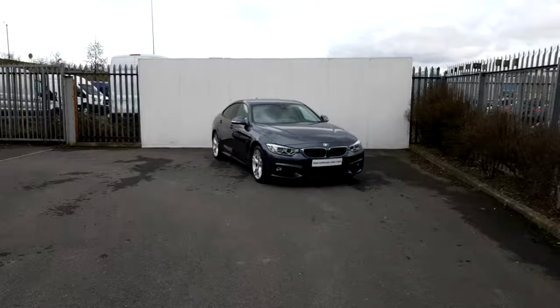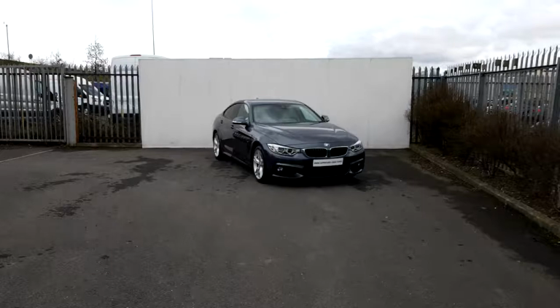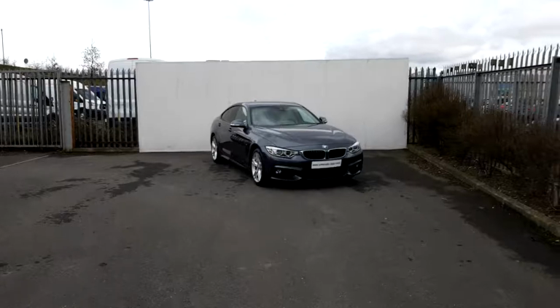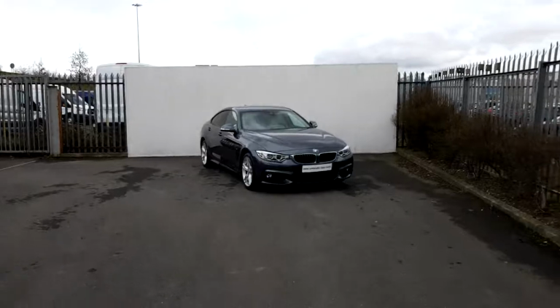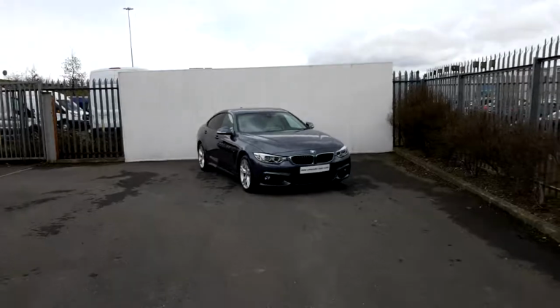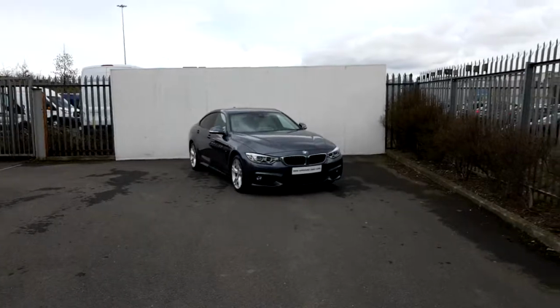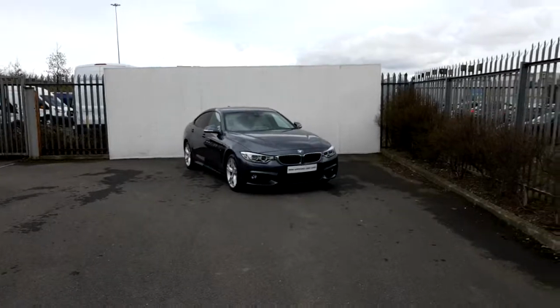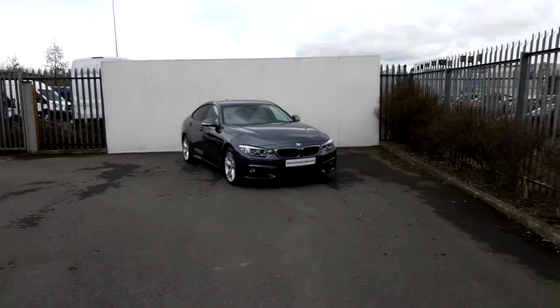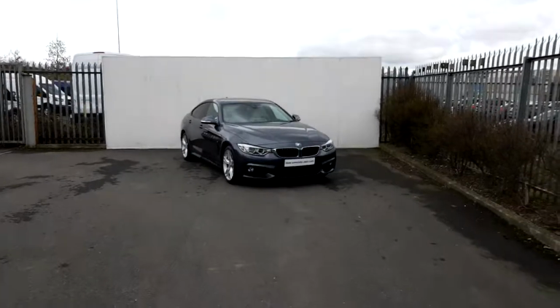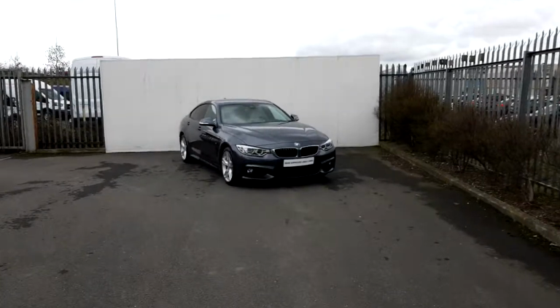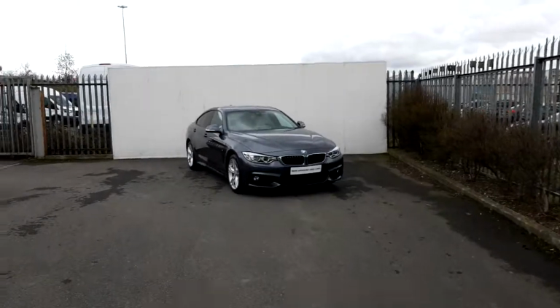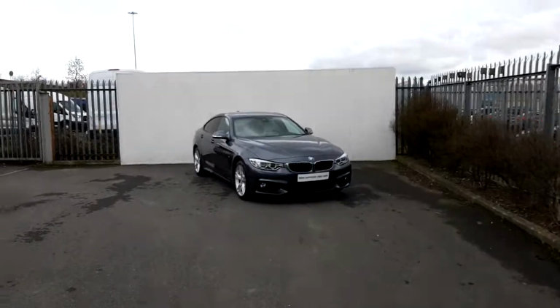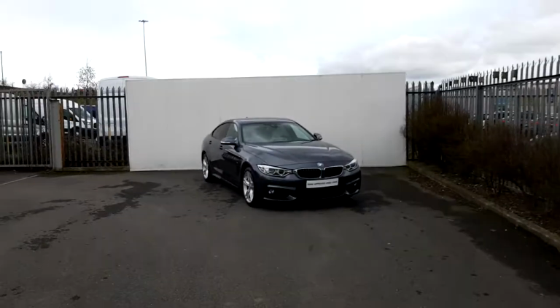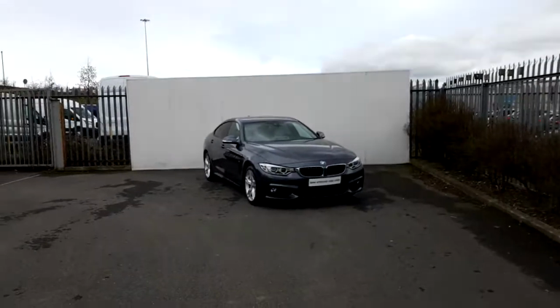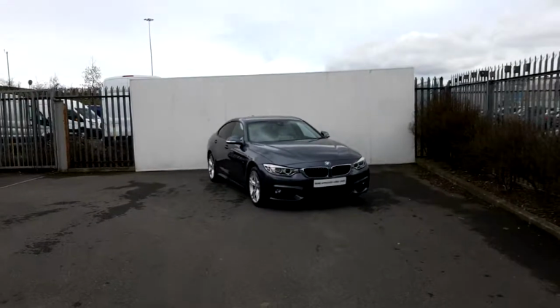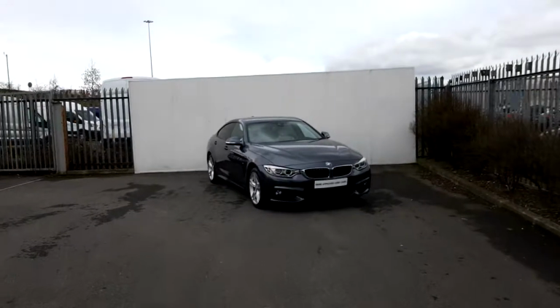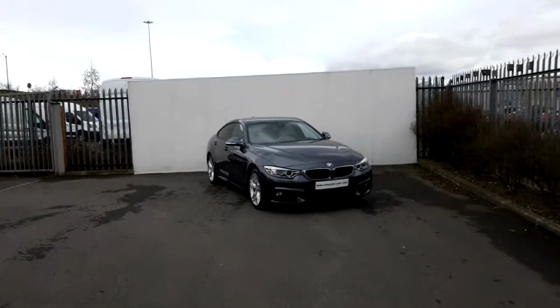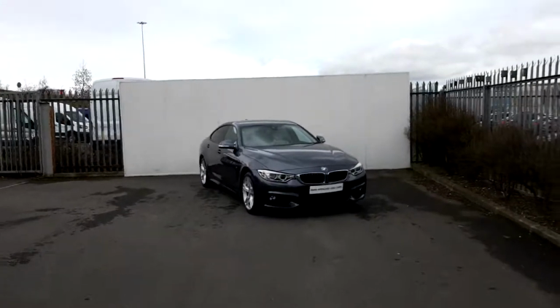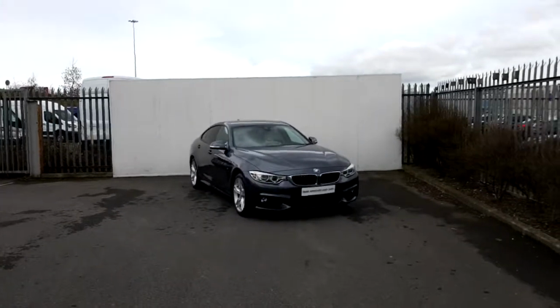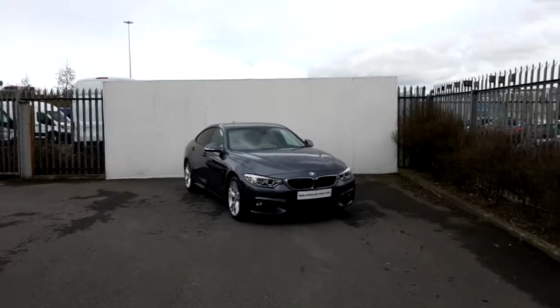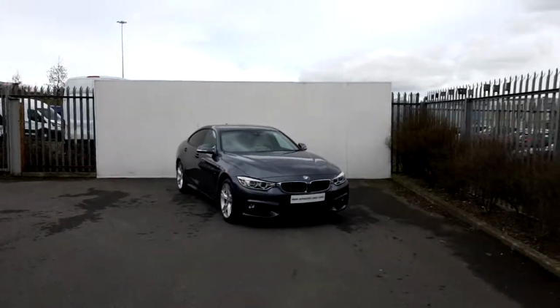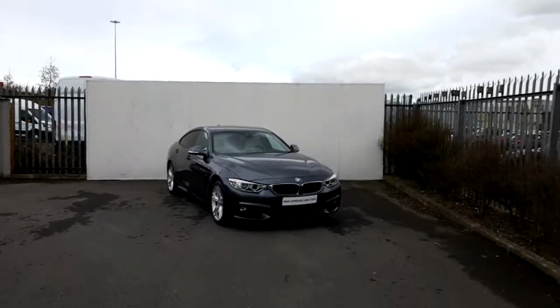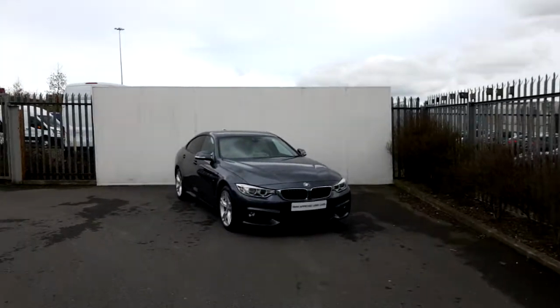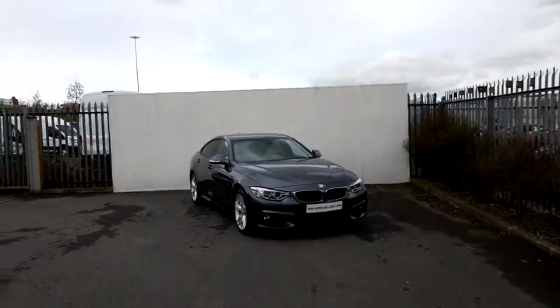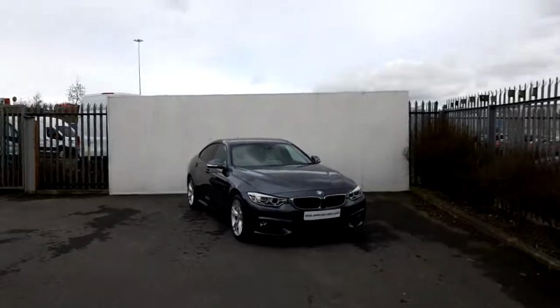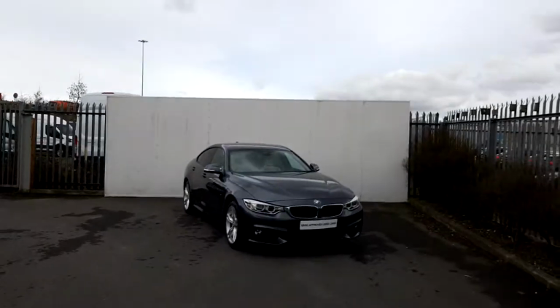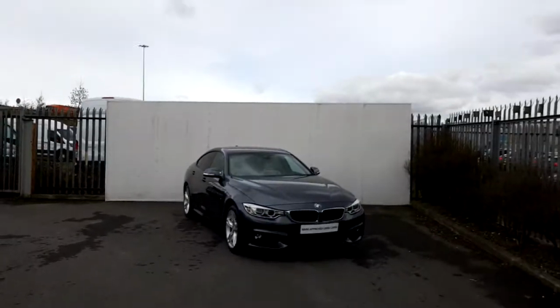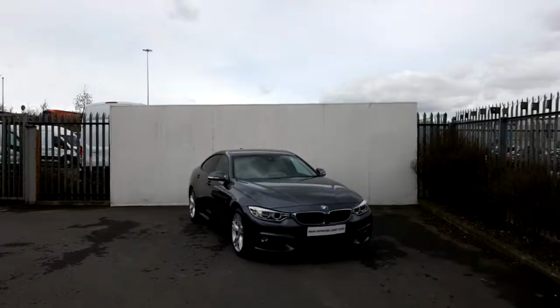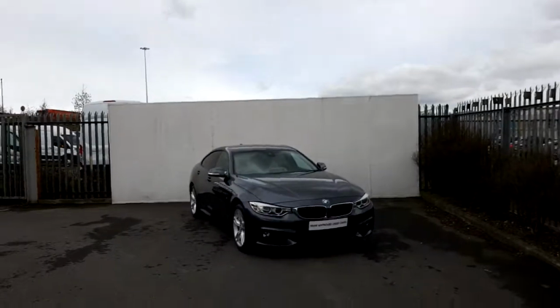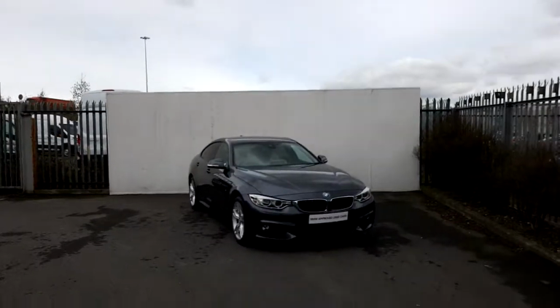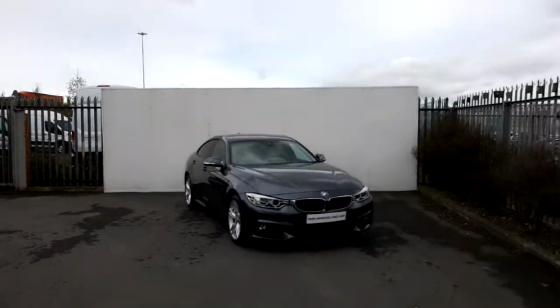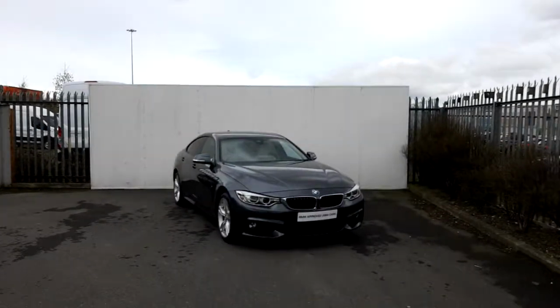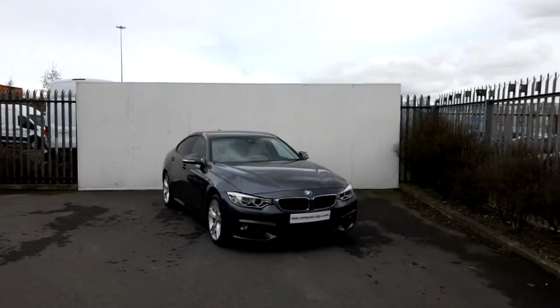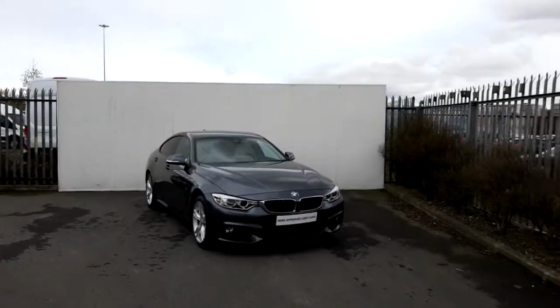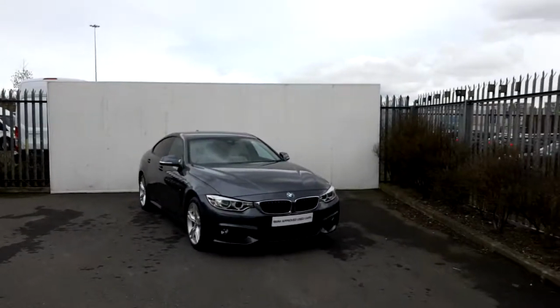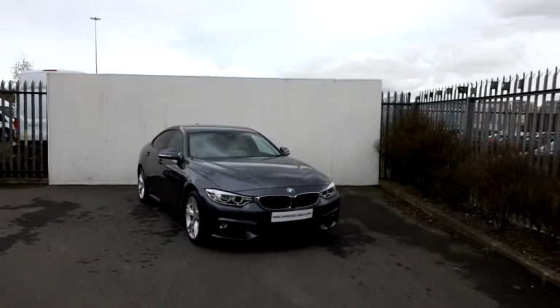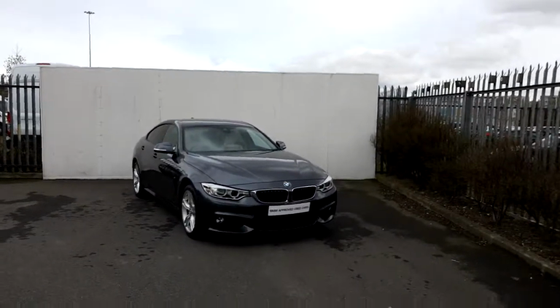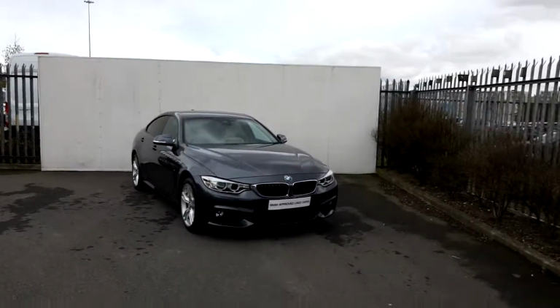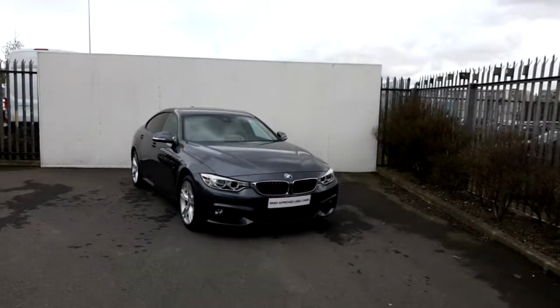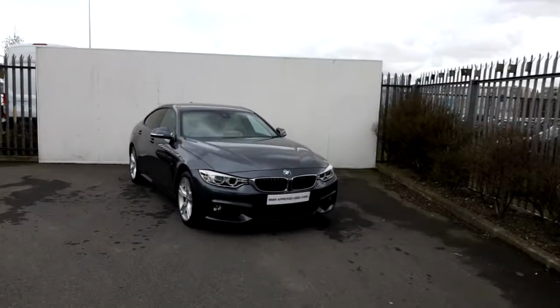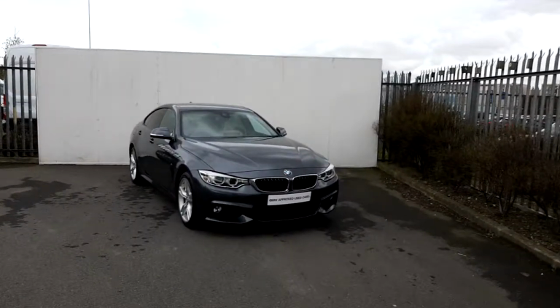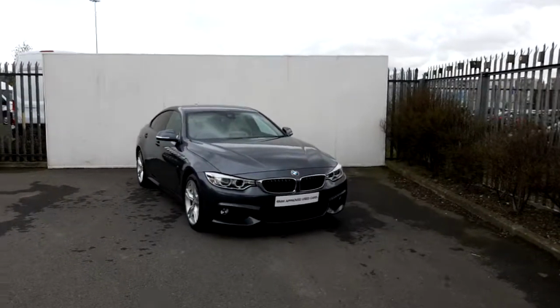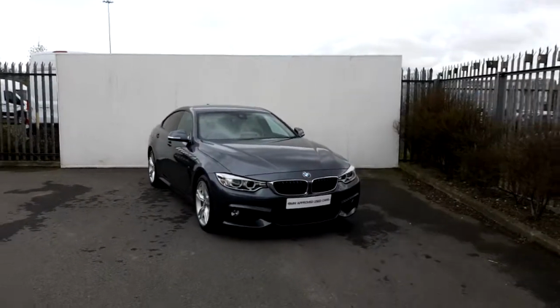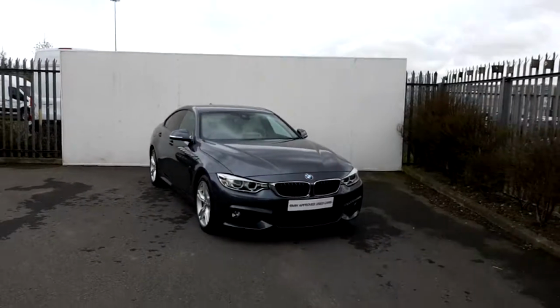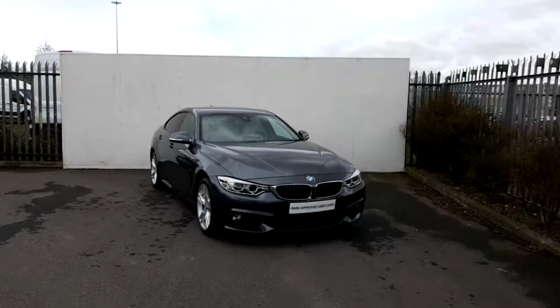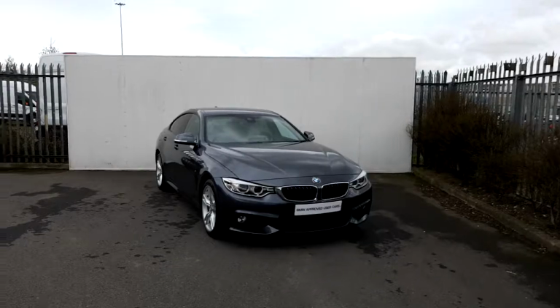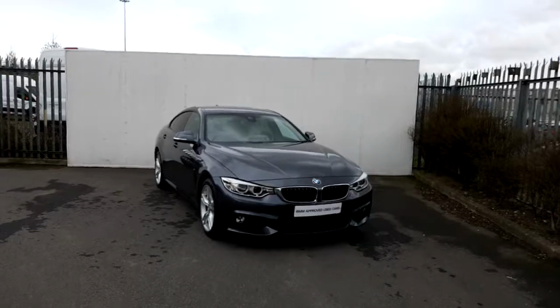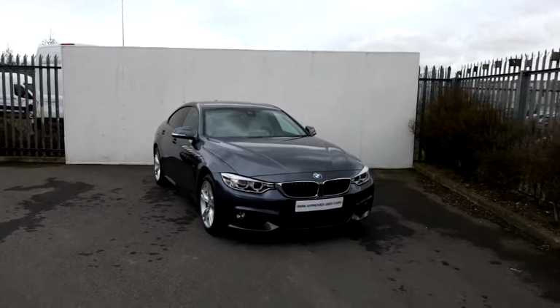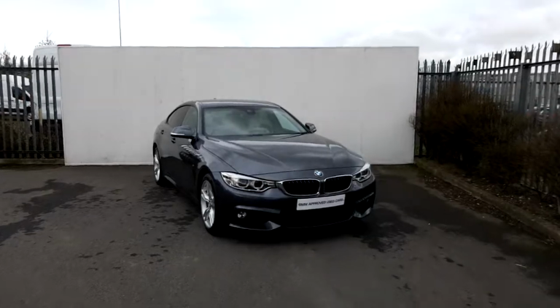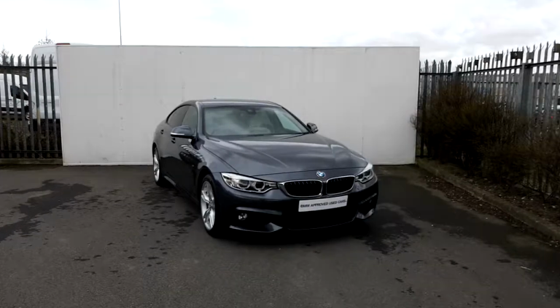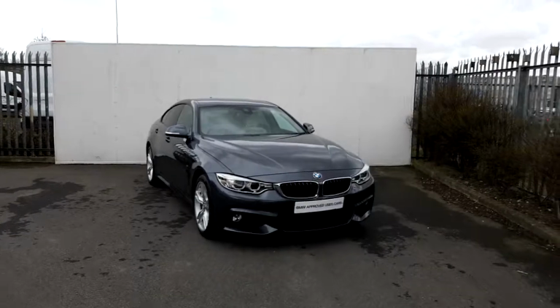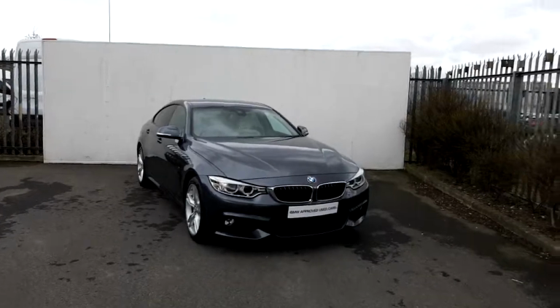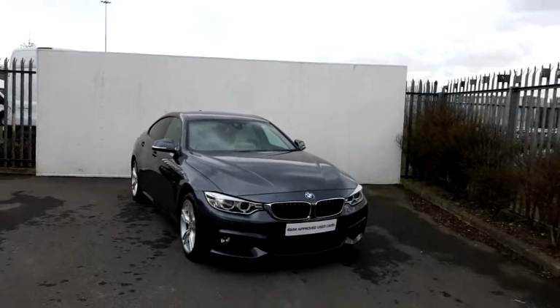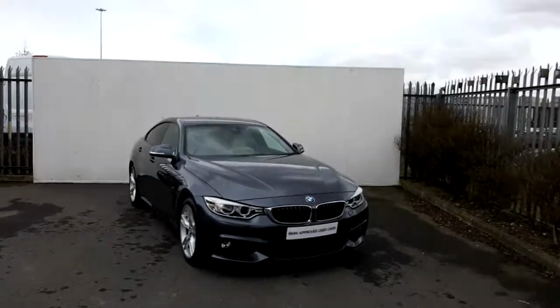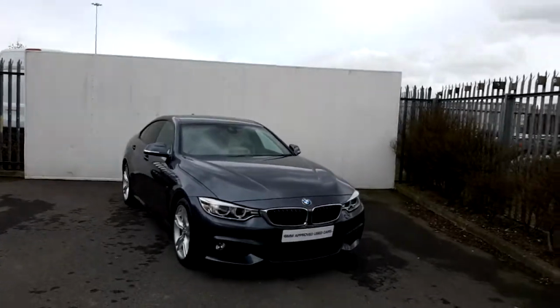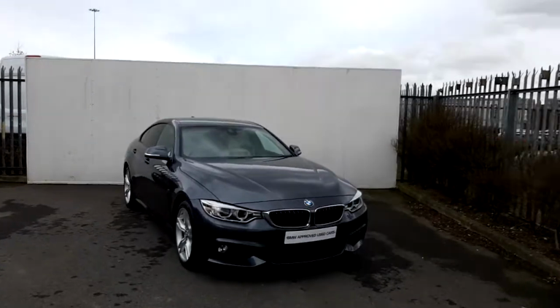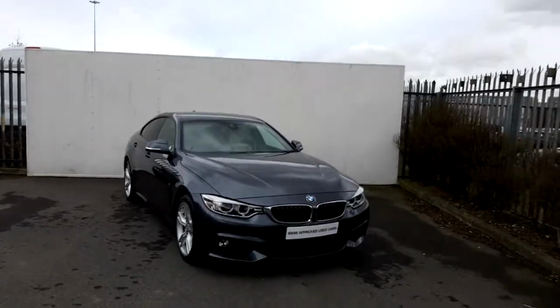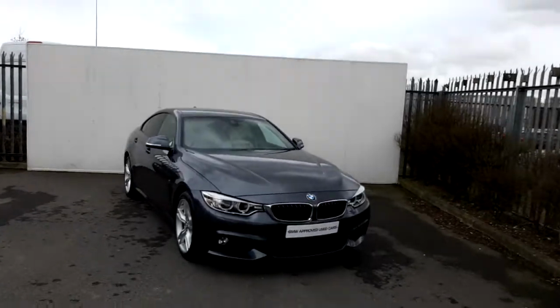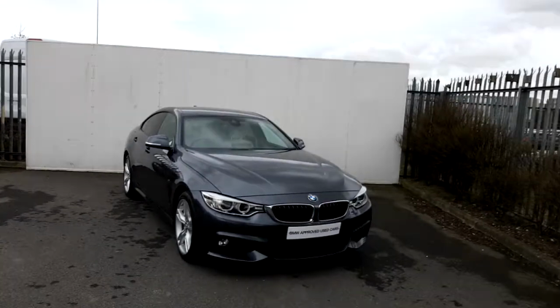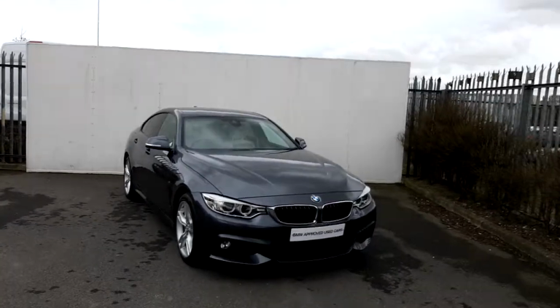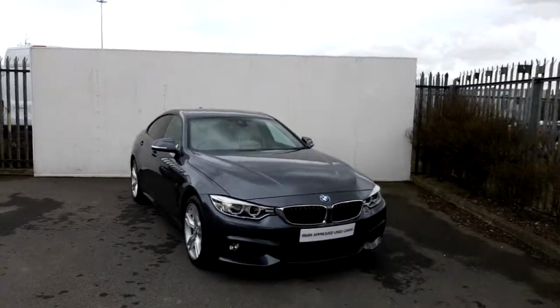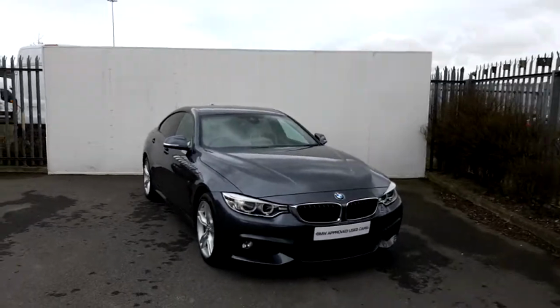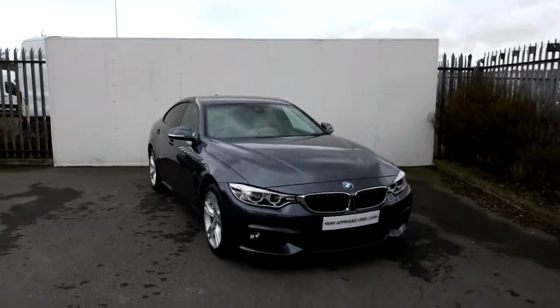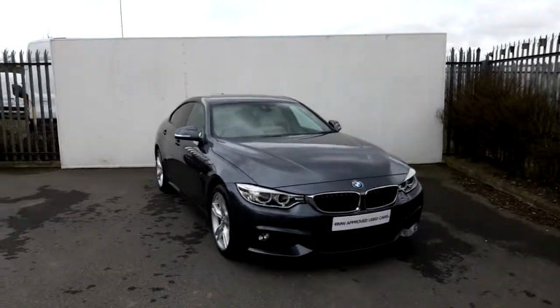Hi, it's Dylan here from BMW with Joe Duffy Motors. Today I'm going to be showing you this BMW 420D M Sport Grand Coupe.